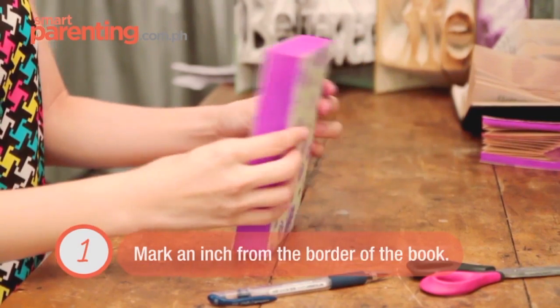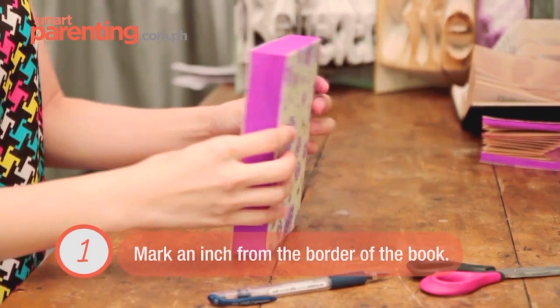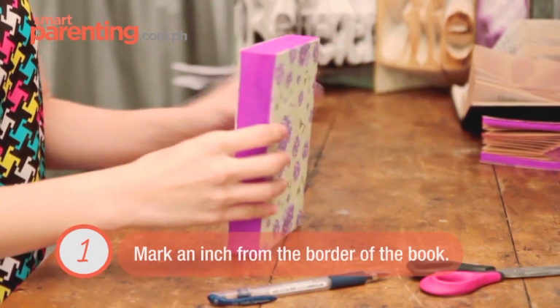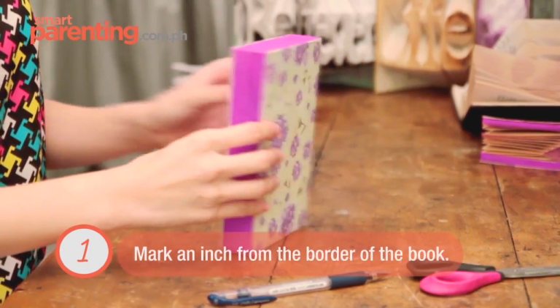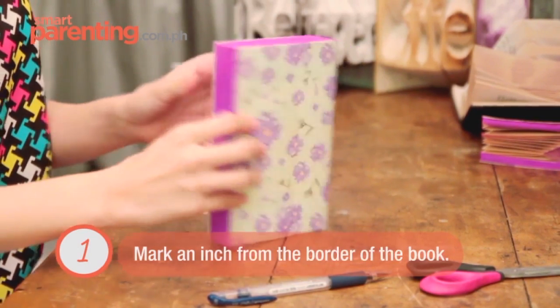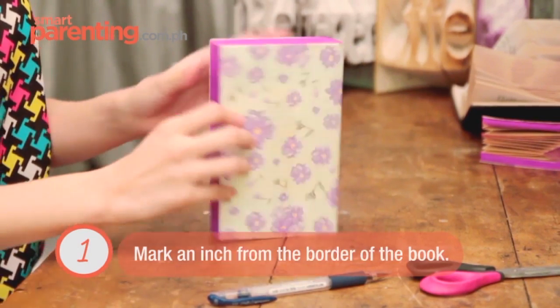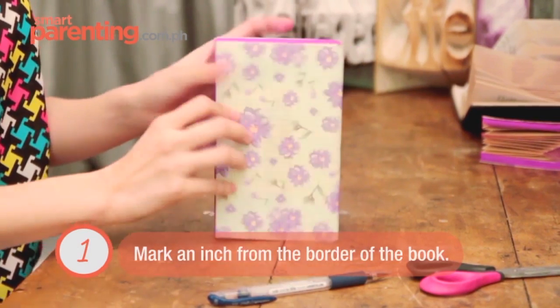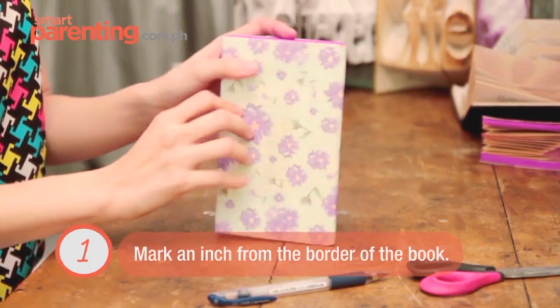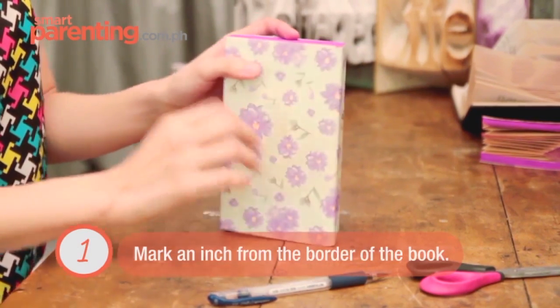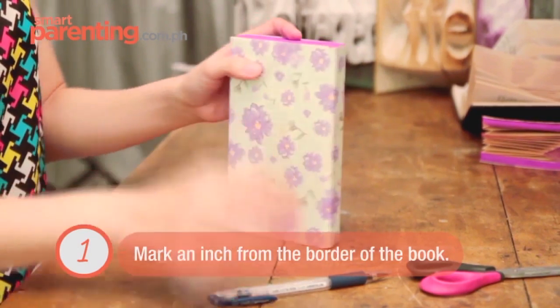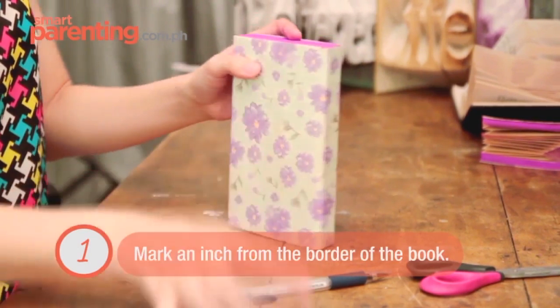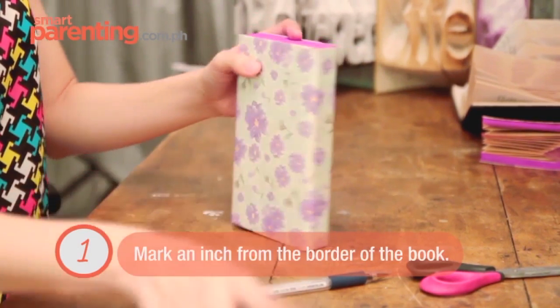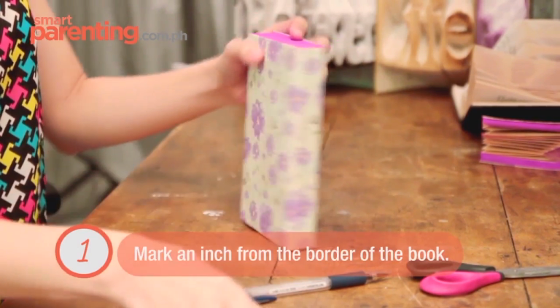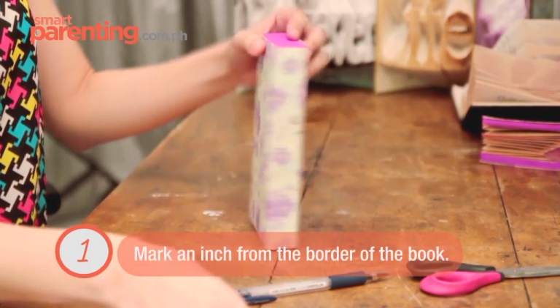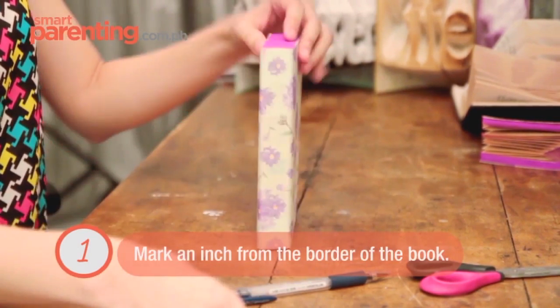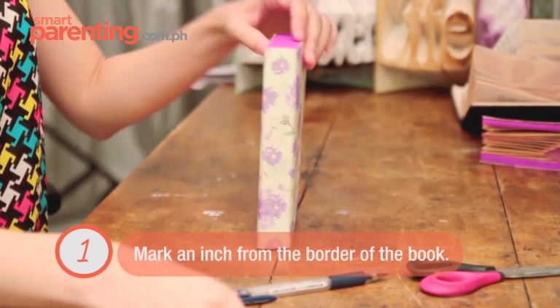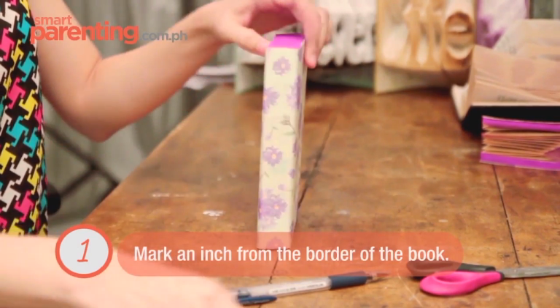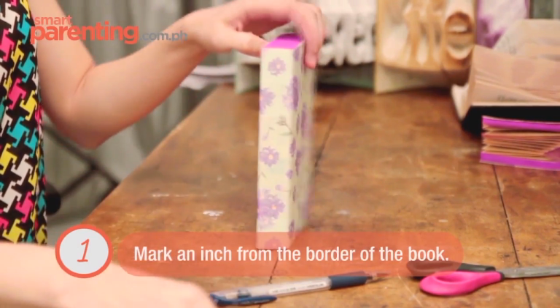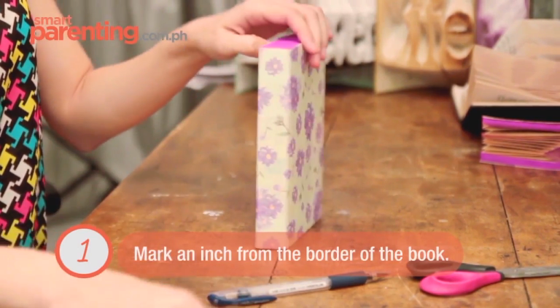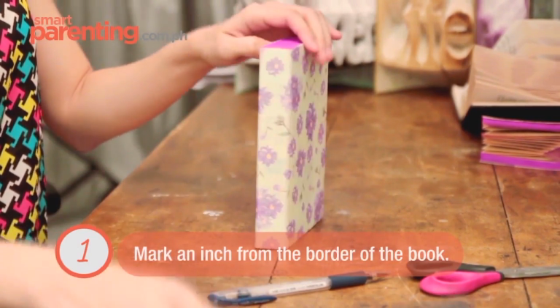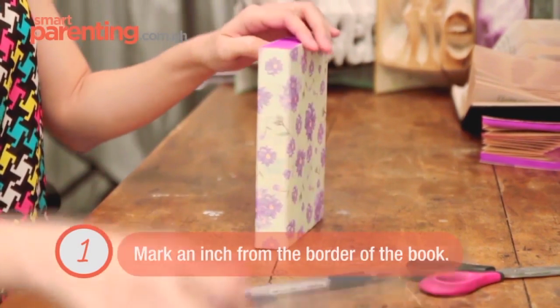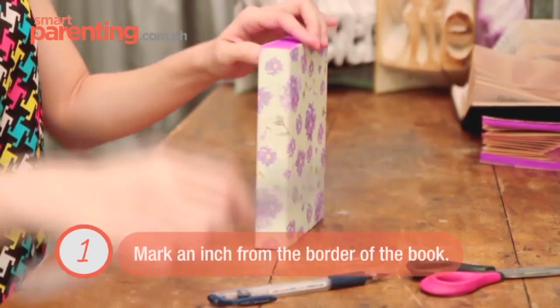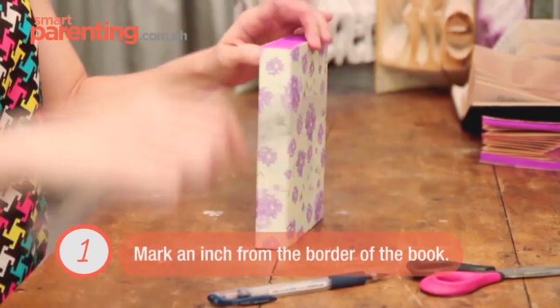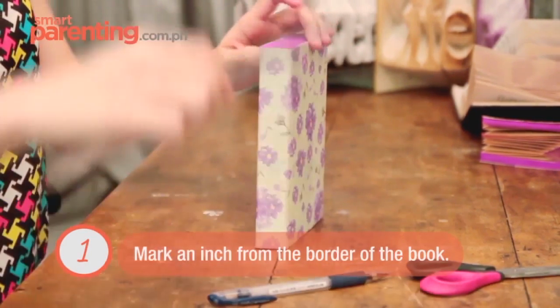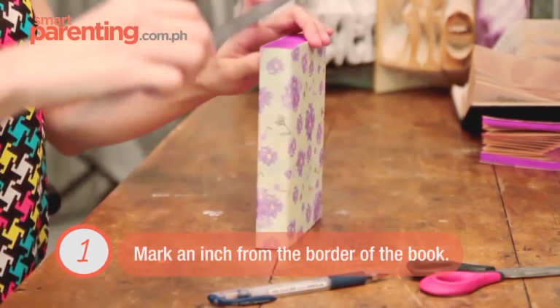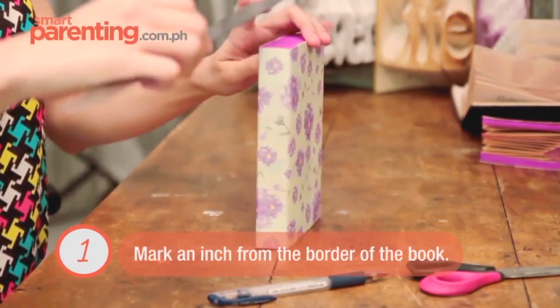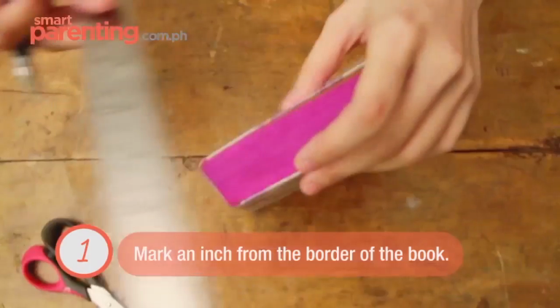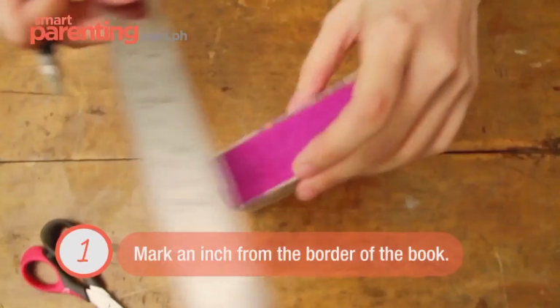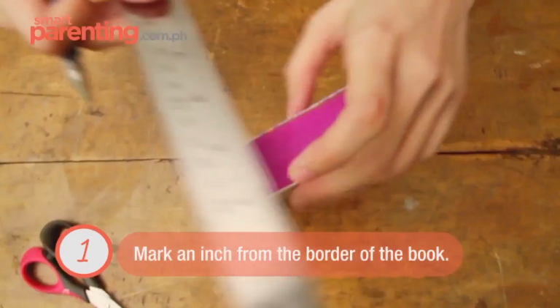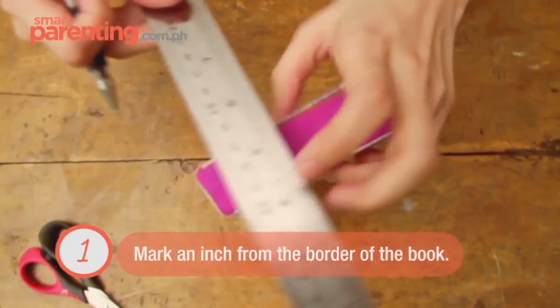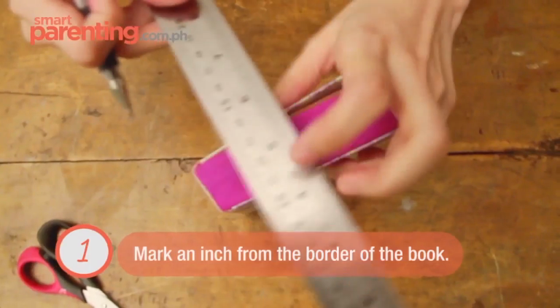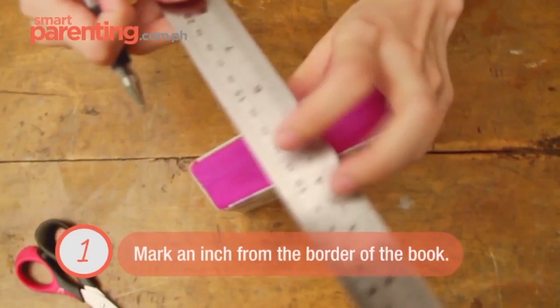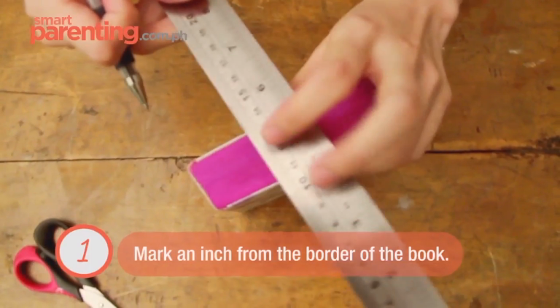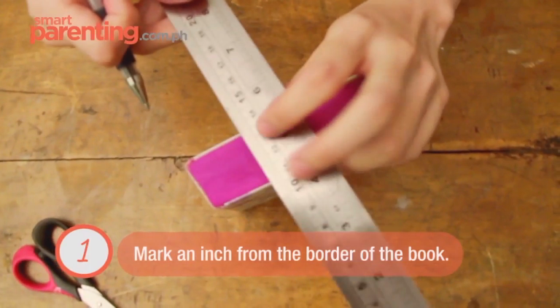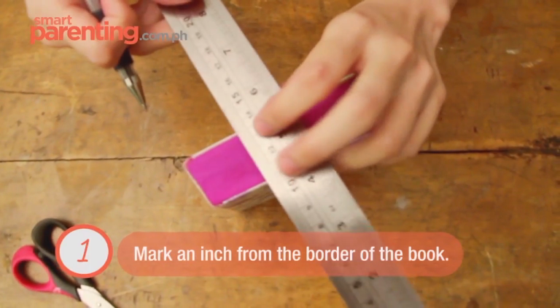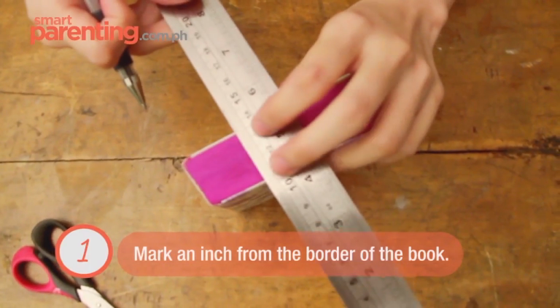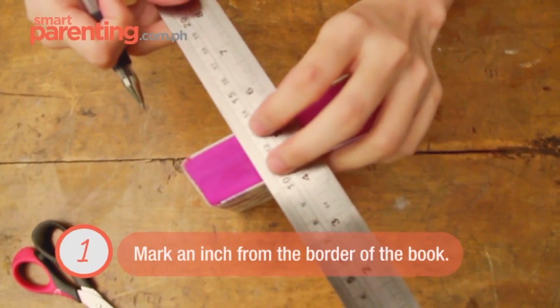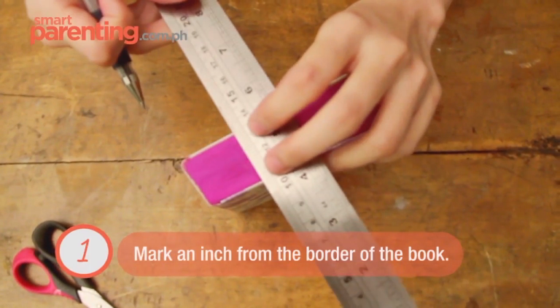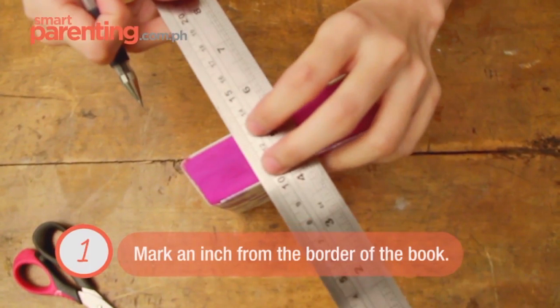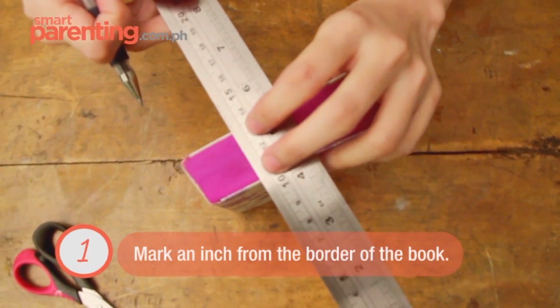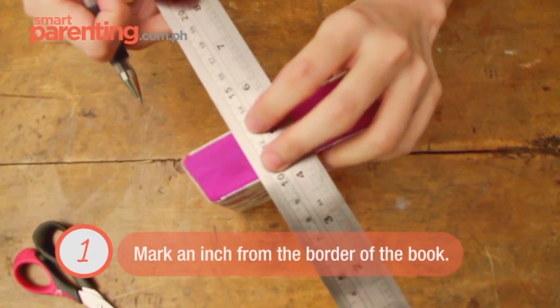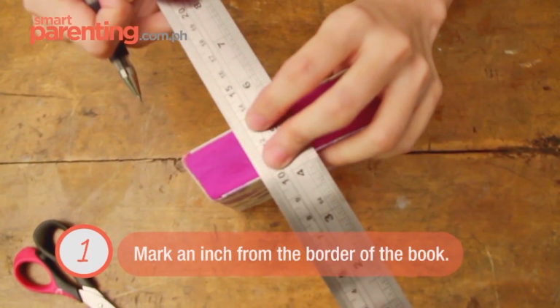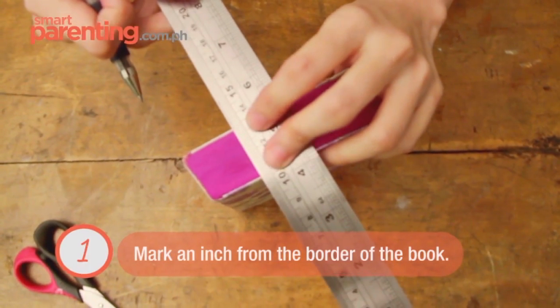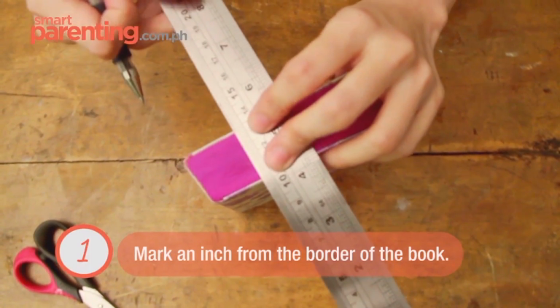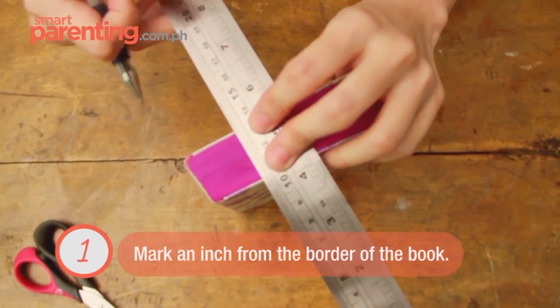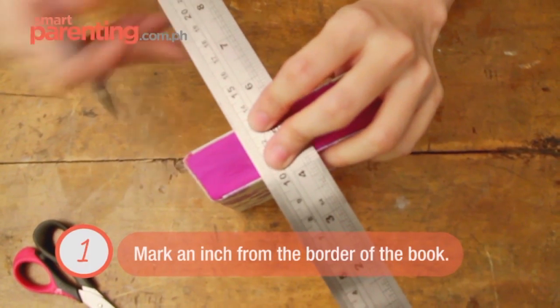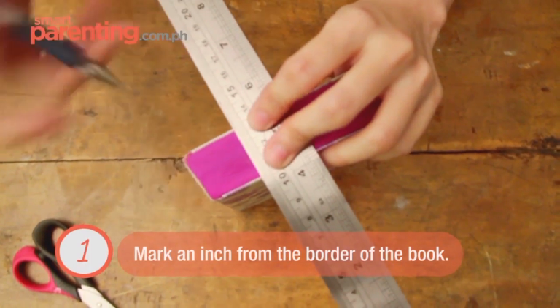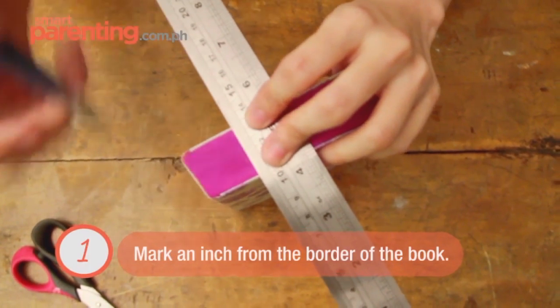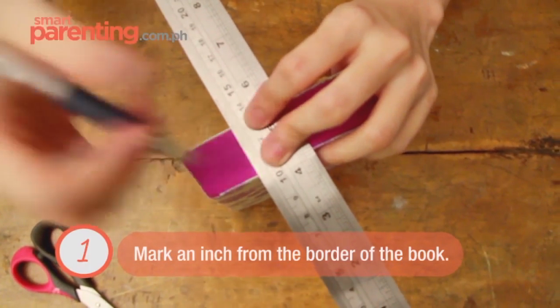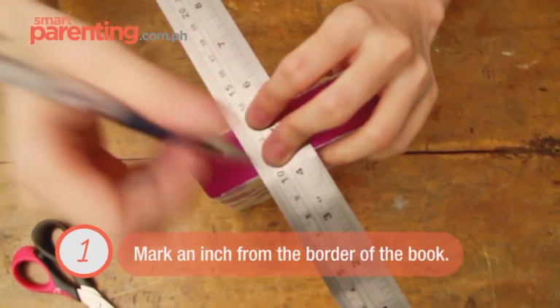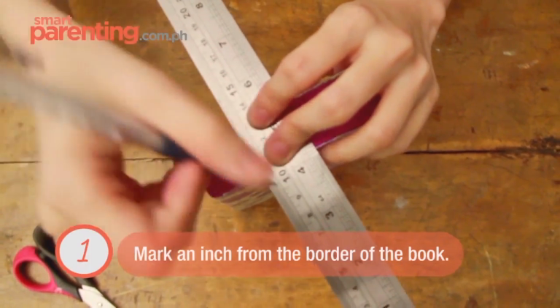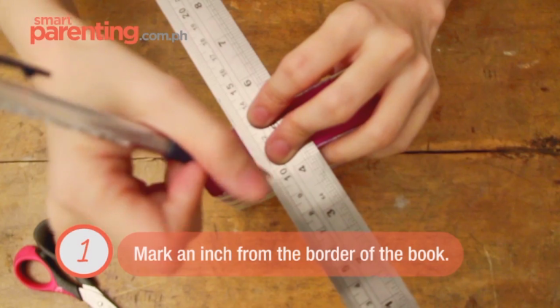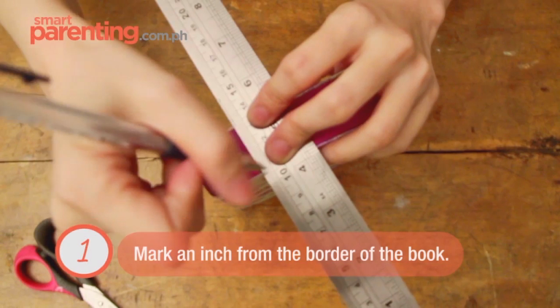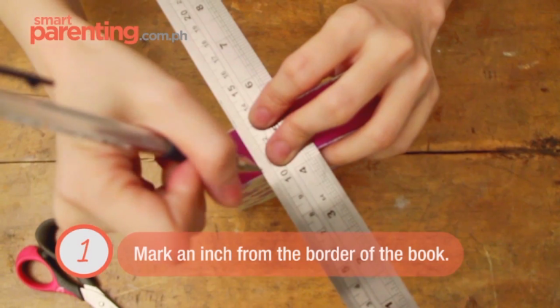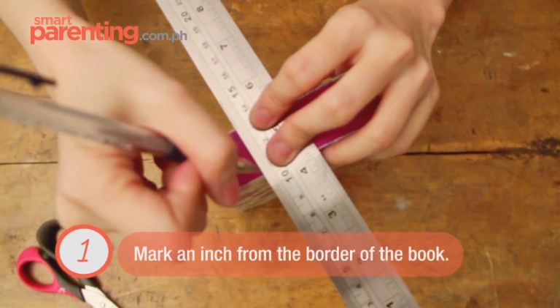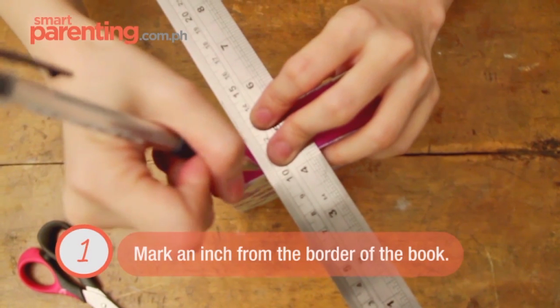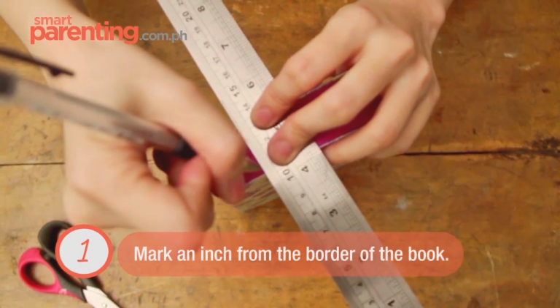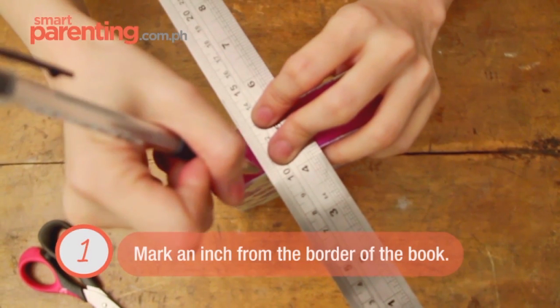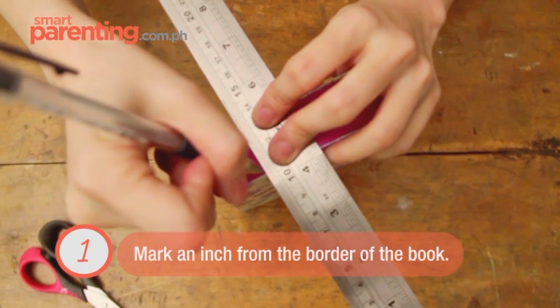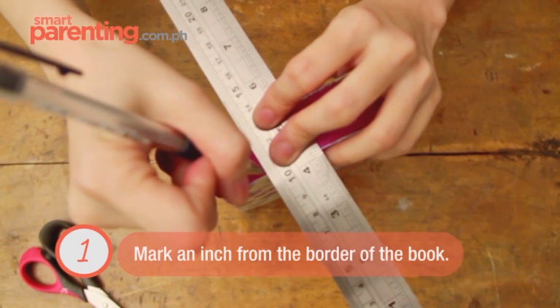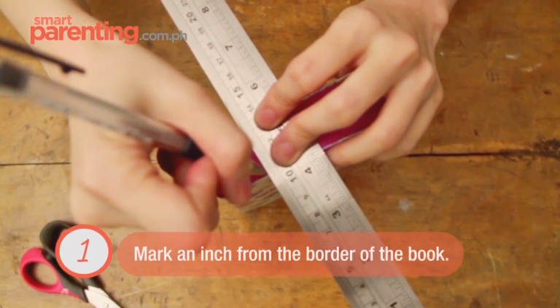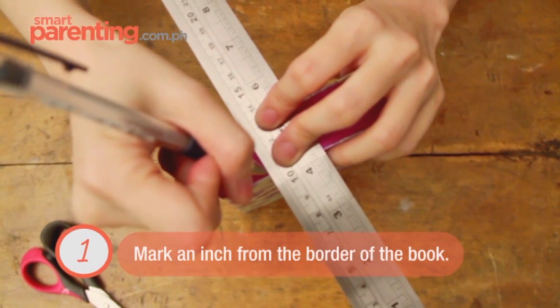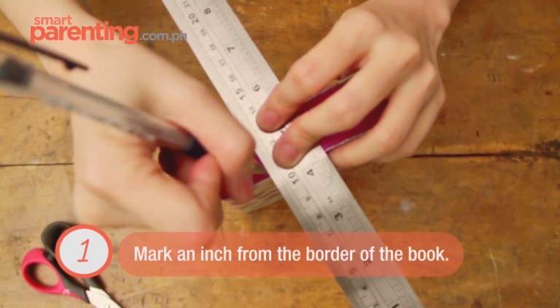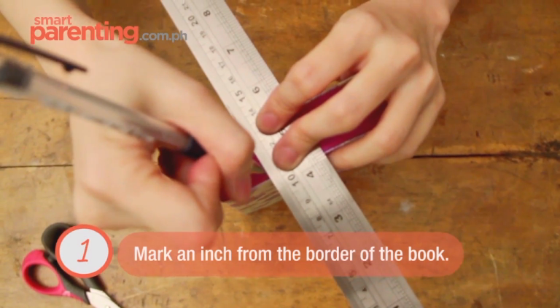You need to mark an inch mark from the border of your book. You can use a ball pen to mark it.